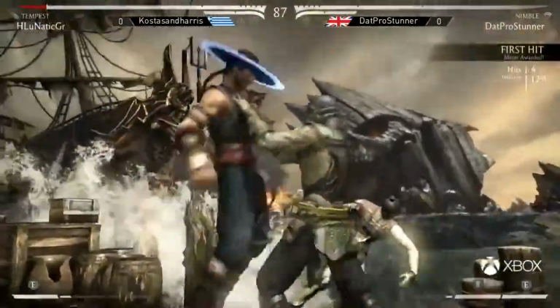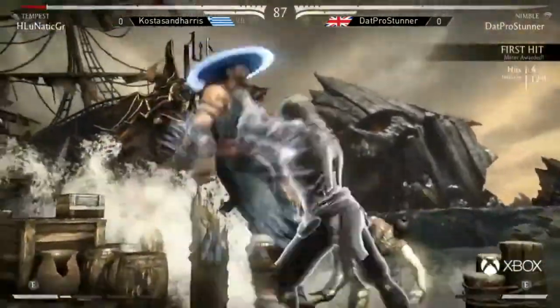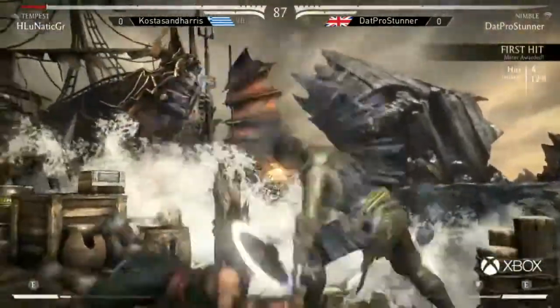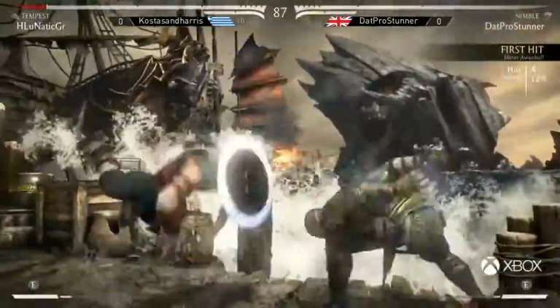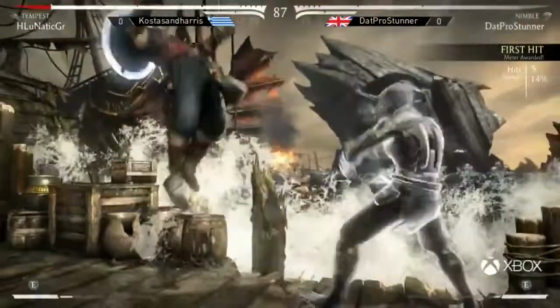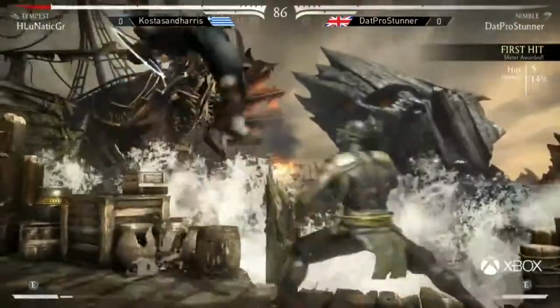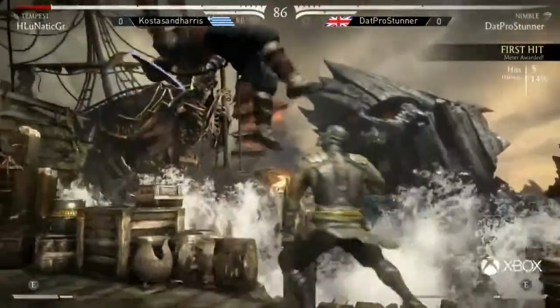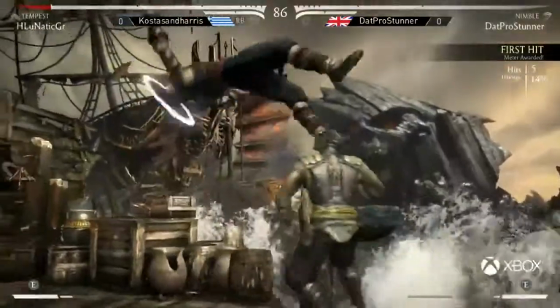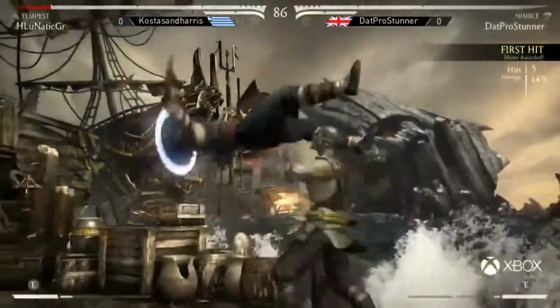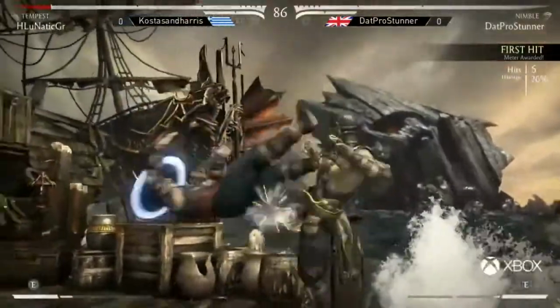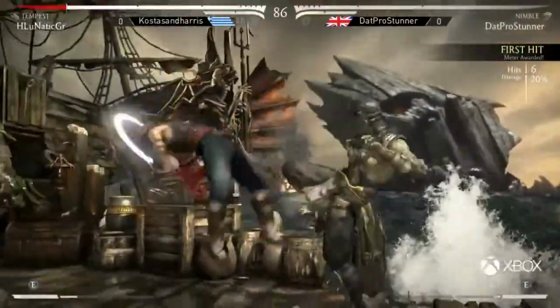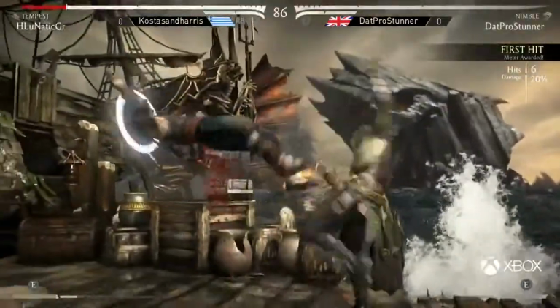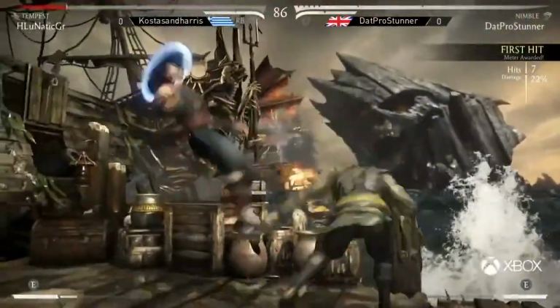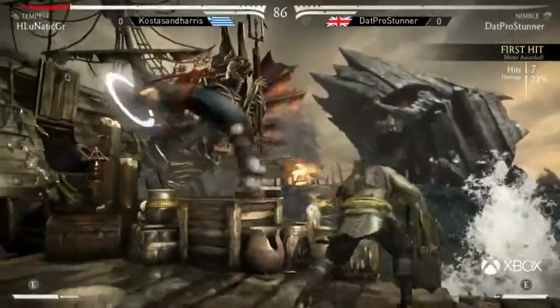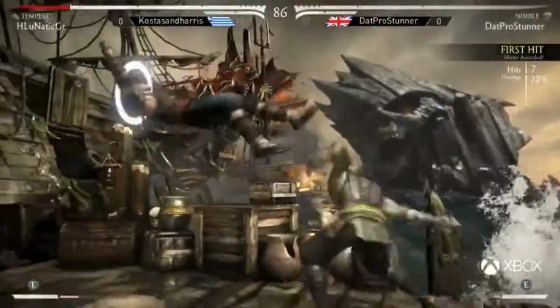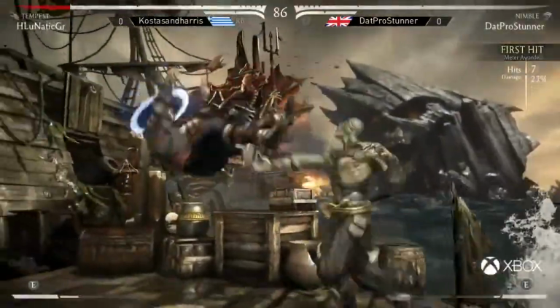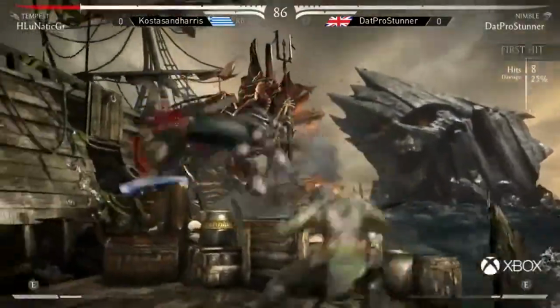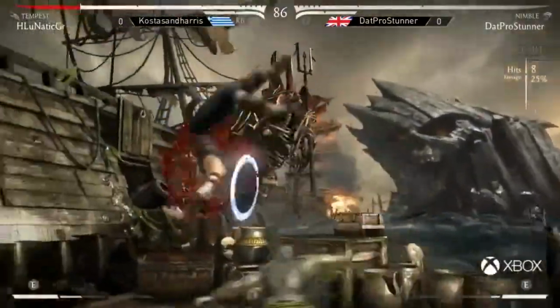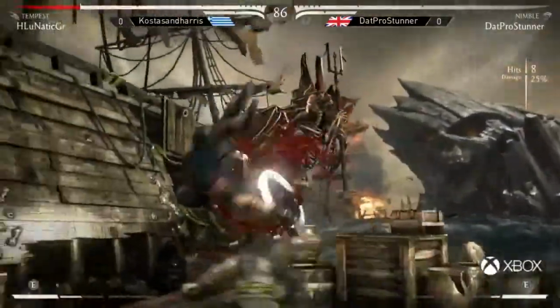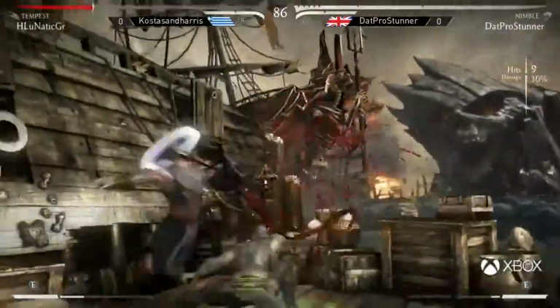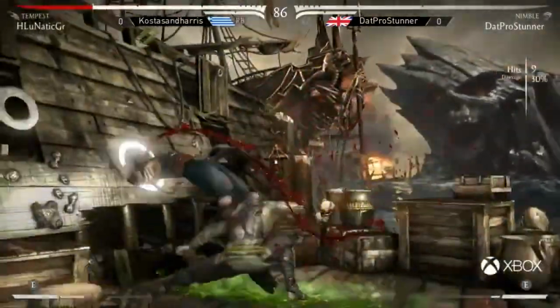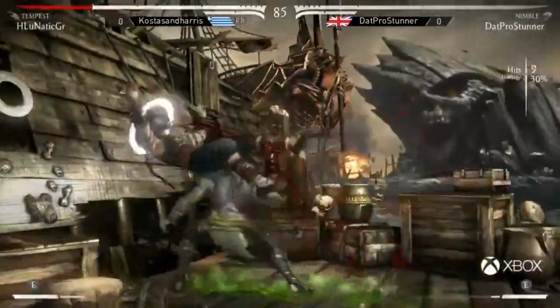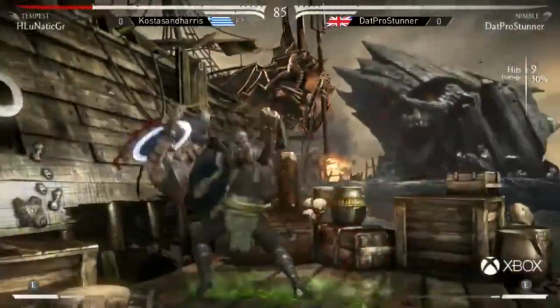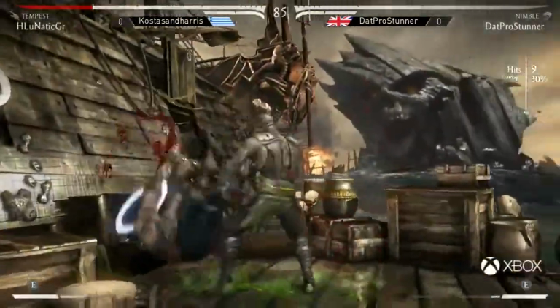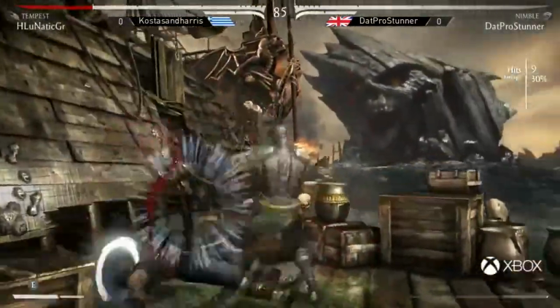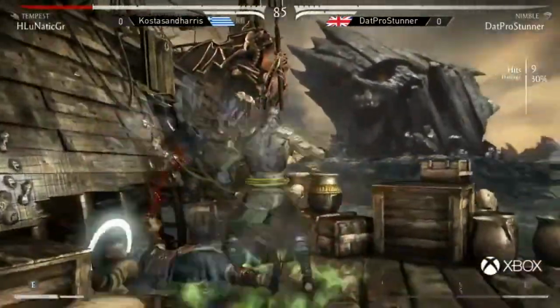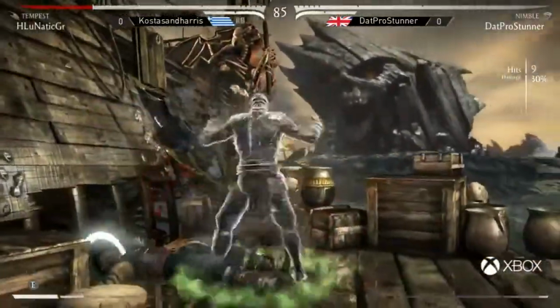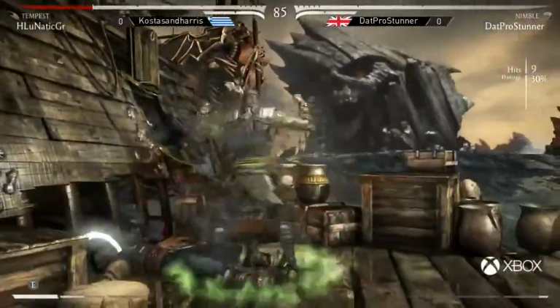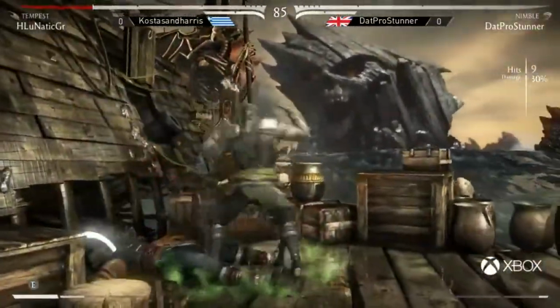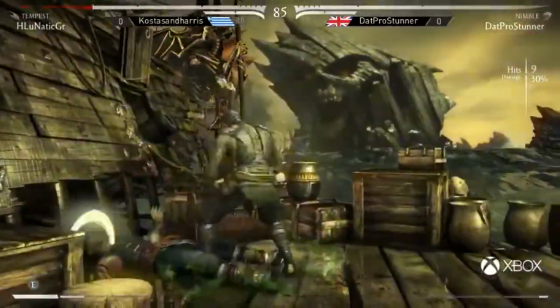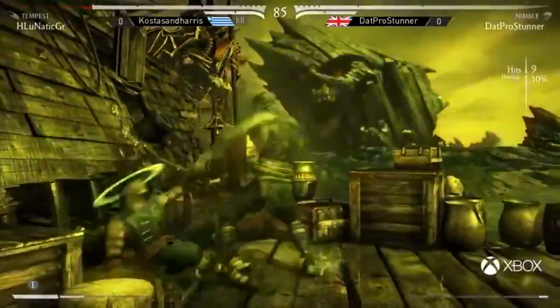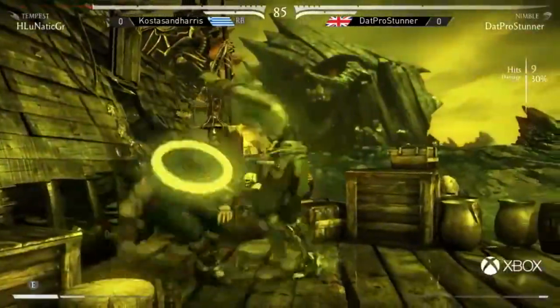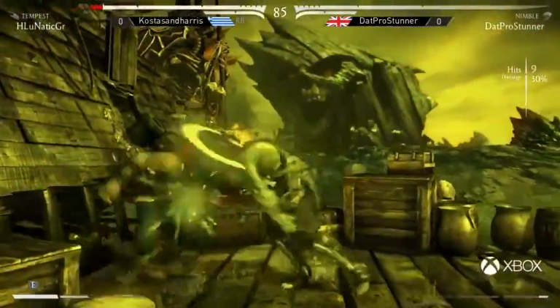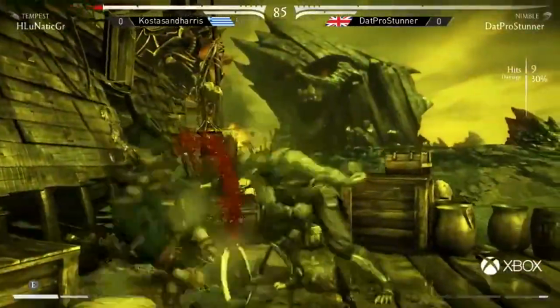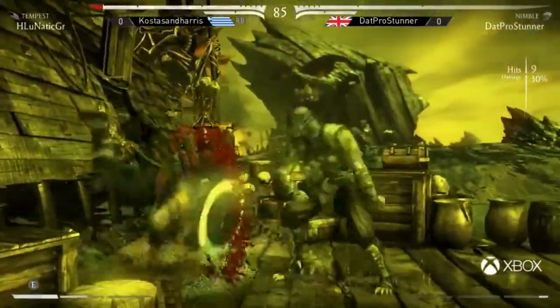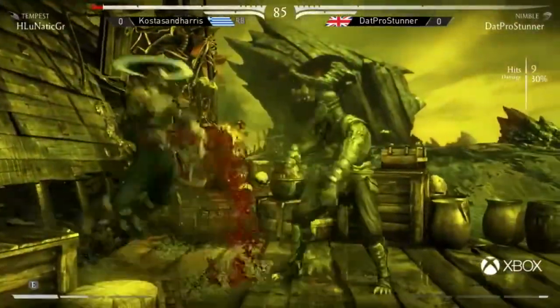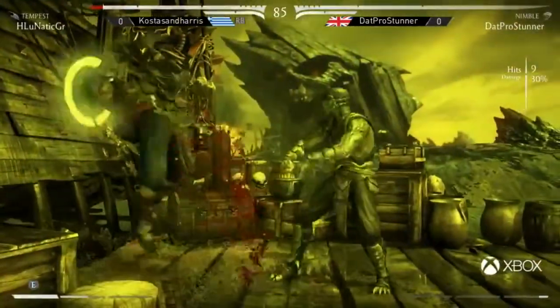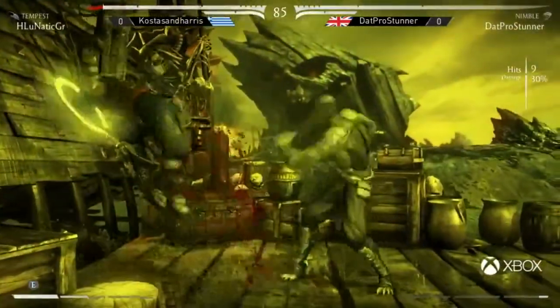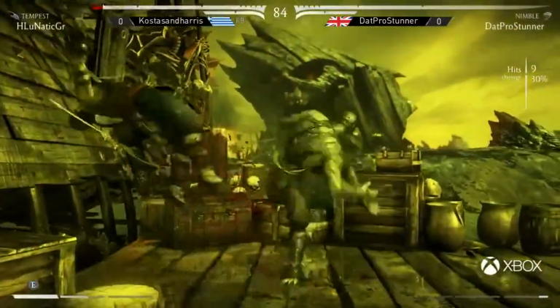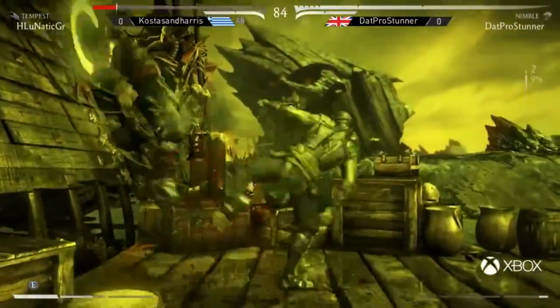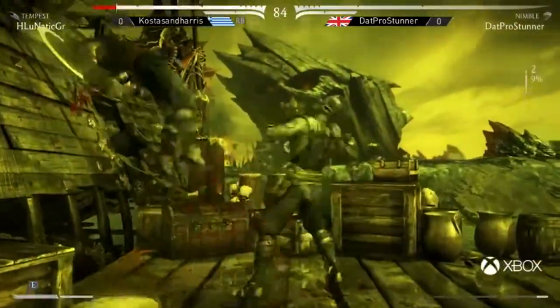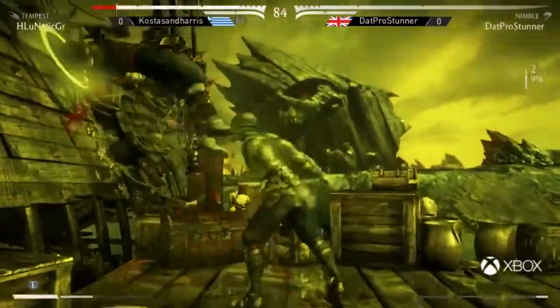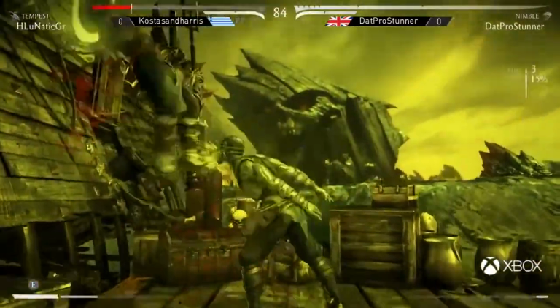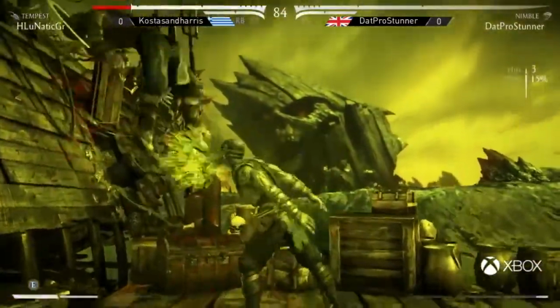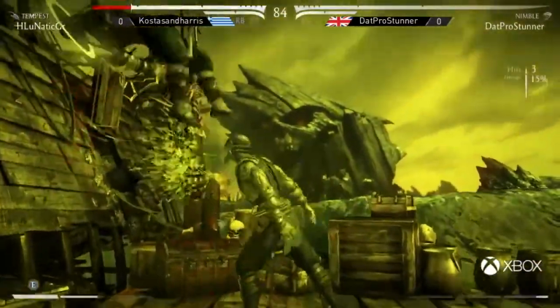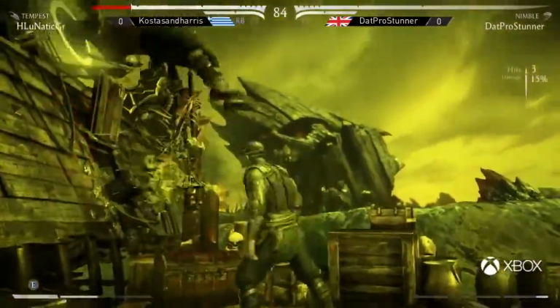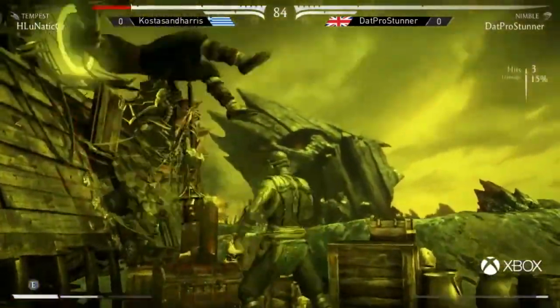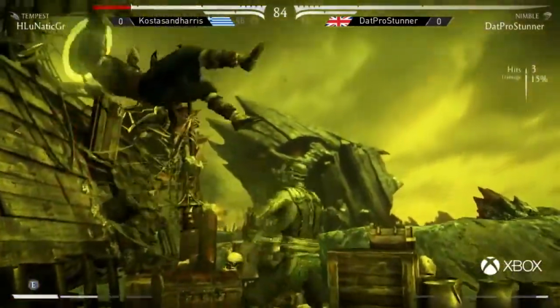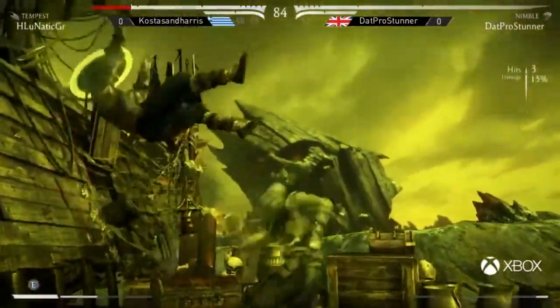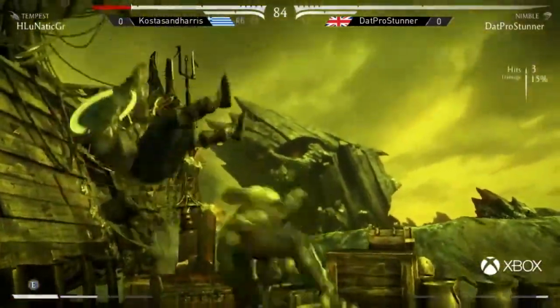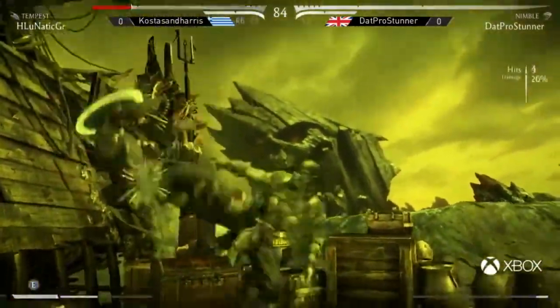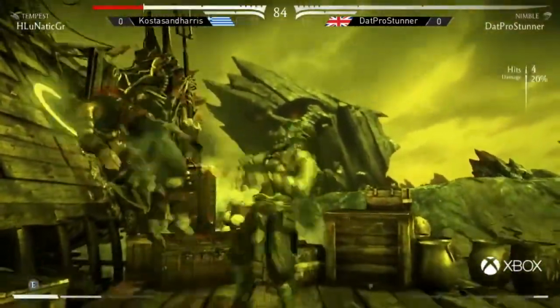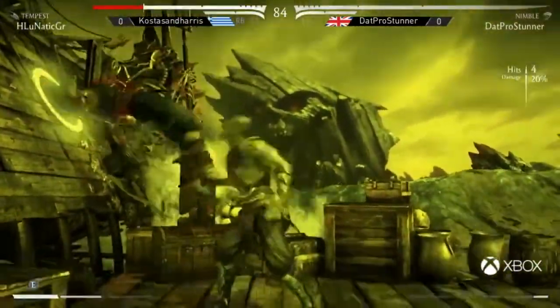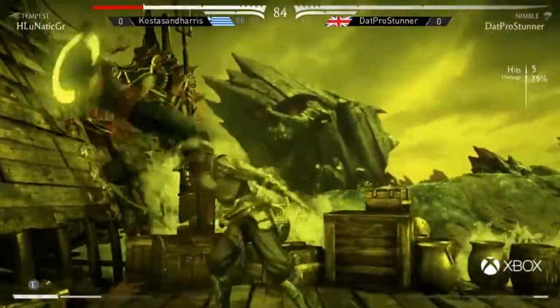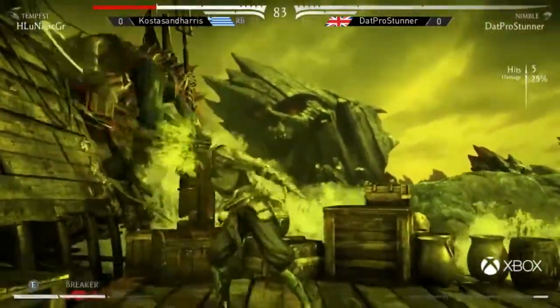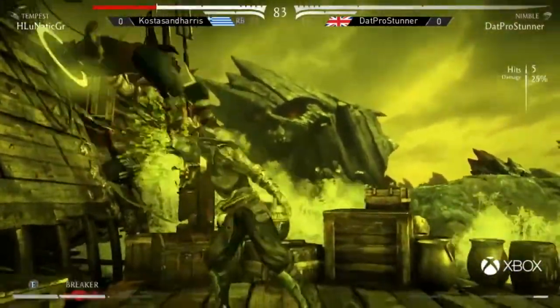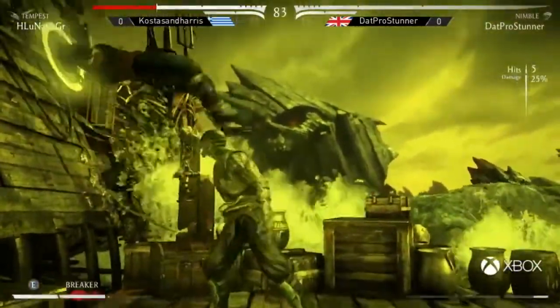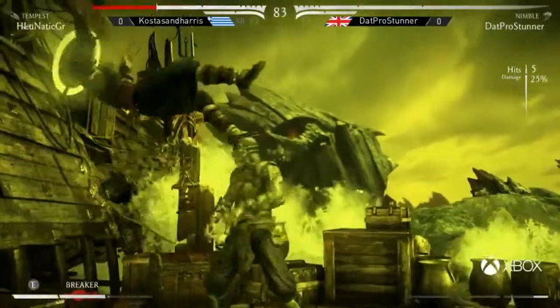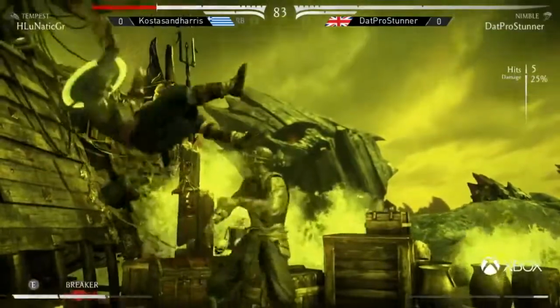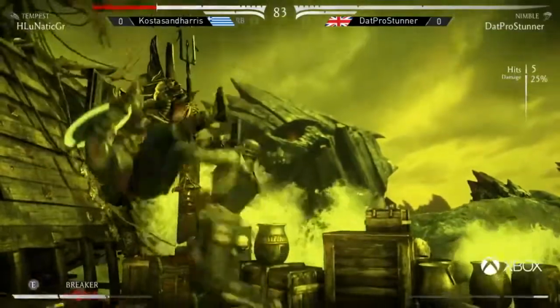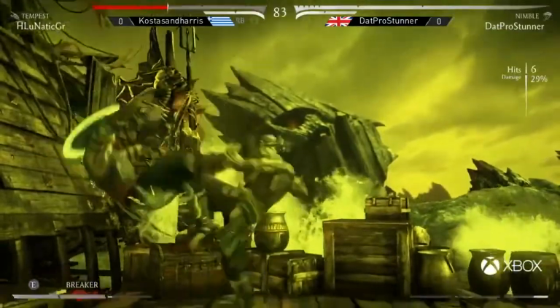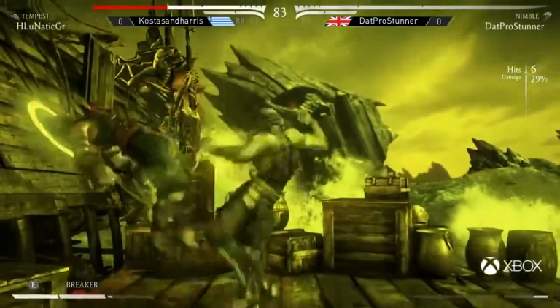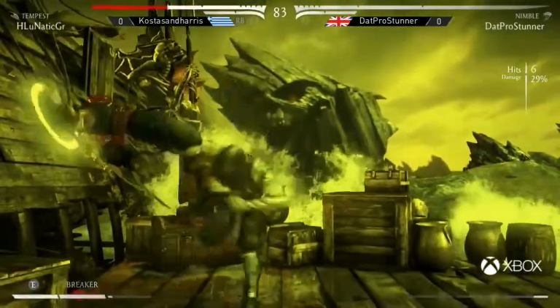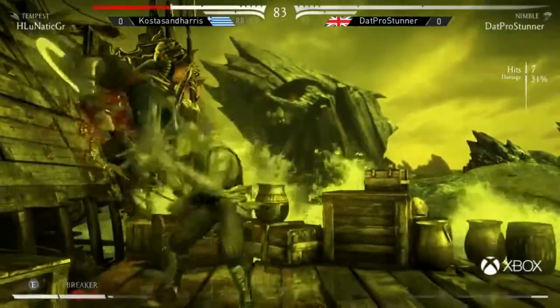He bags himself first hit, uses the bar. Corner carry, gets the damage — 30%. Meter burn! And that's a guarantee. He told us about it. Here comes a conversion.